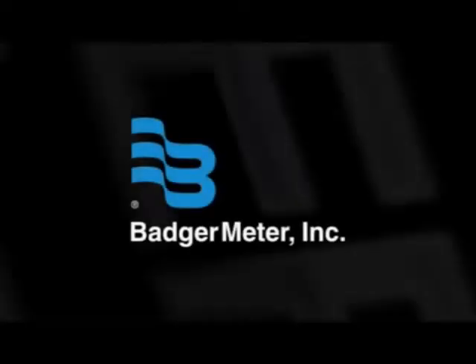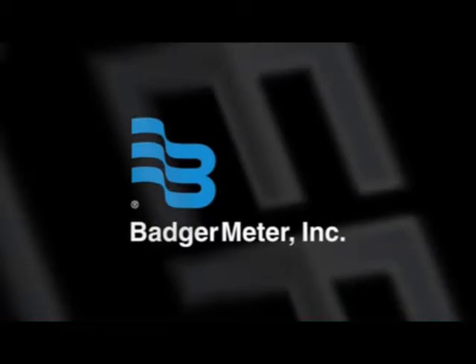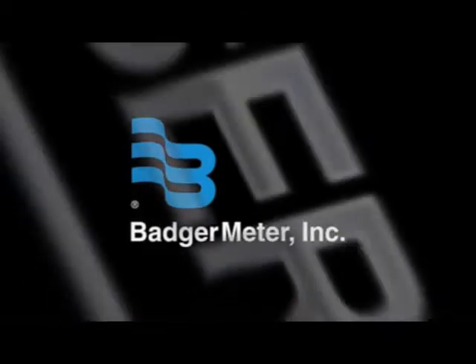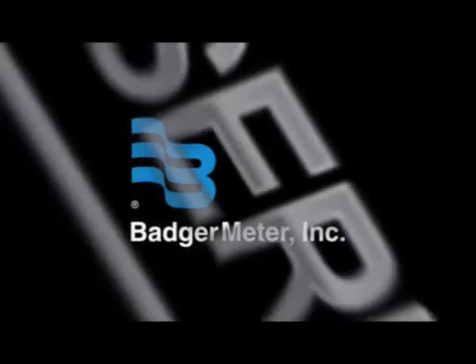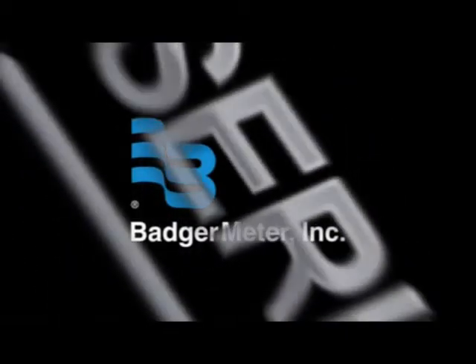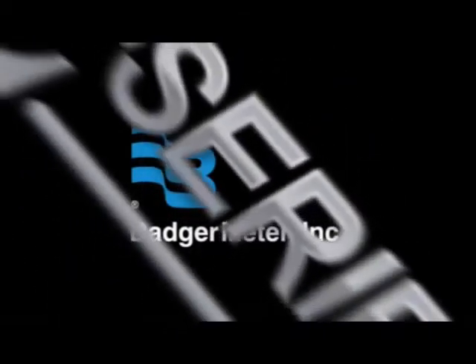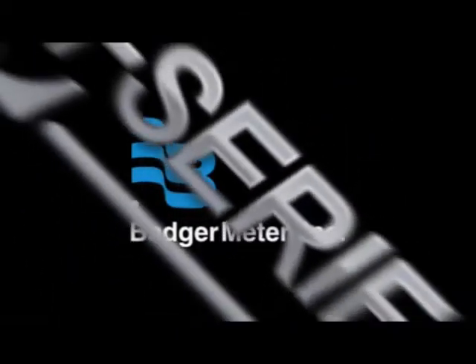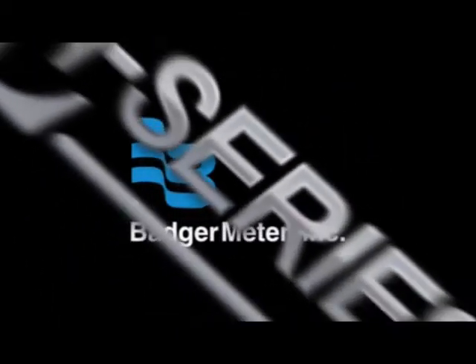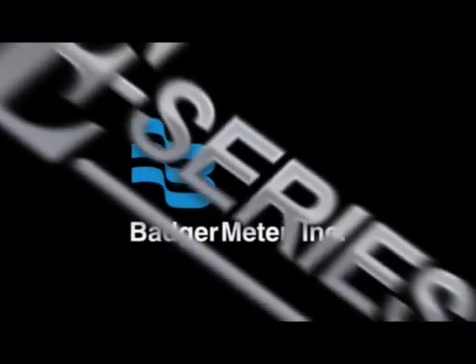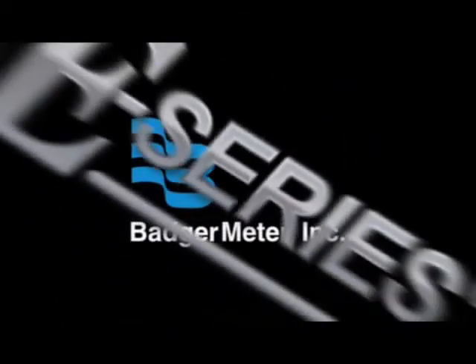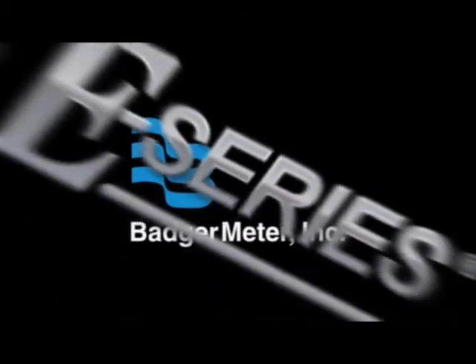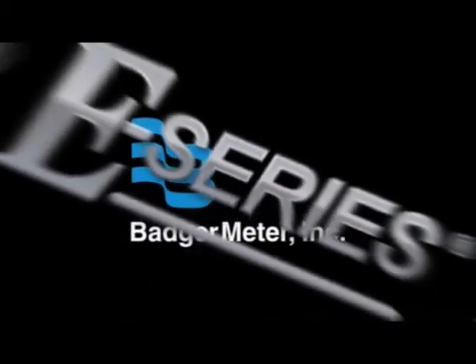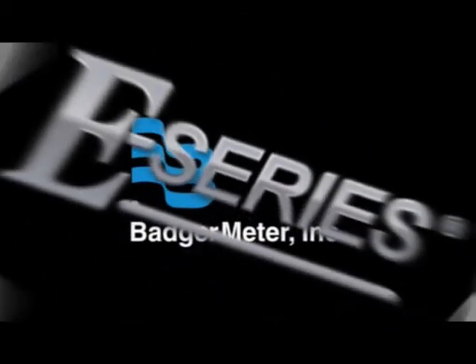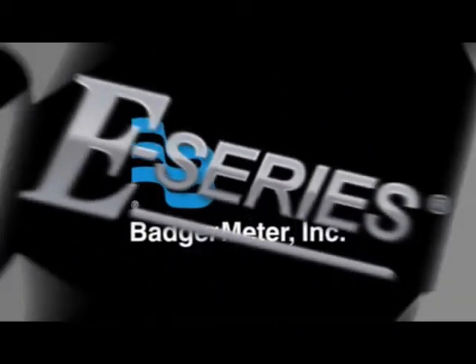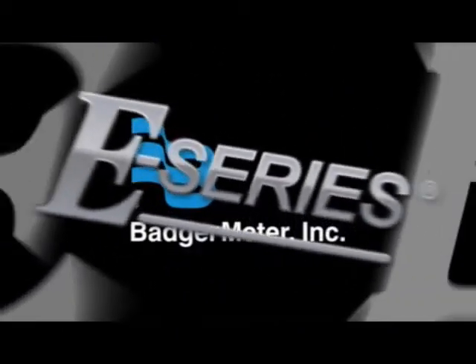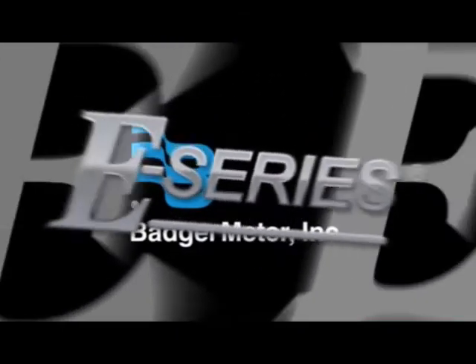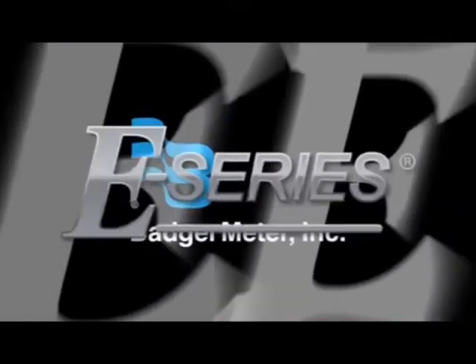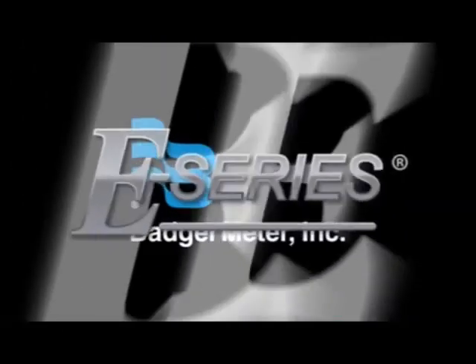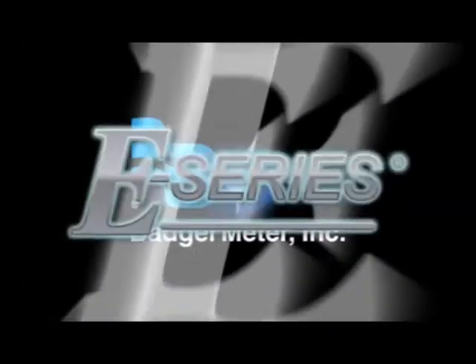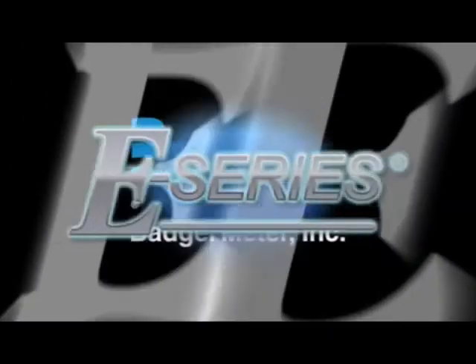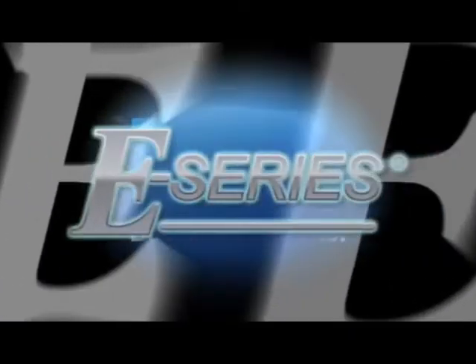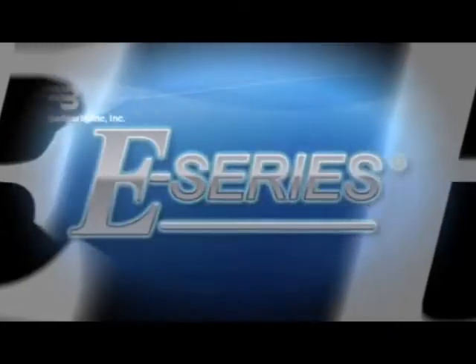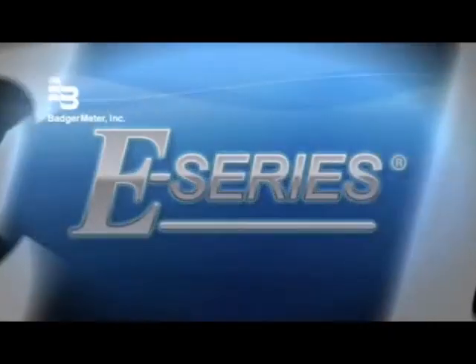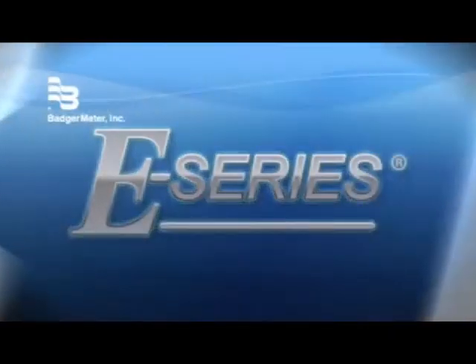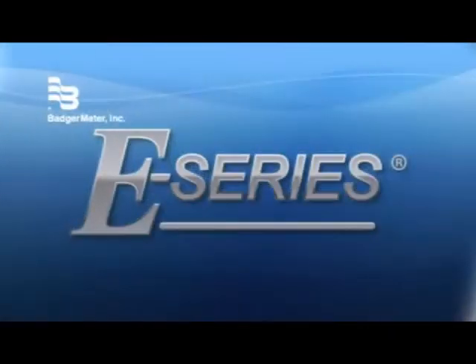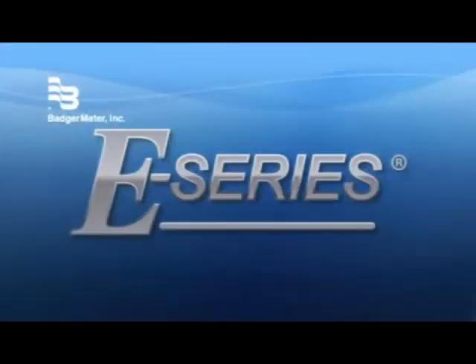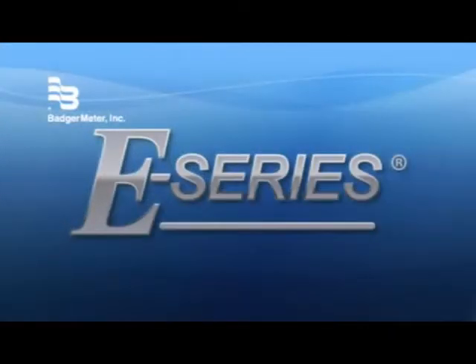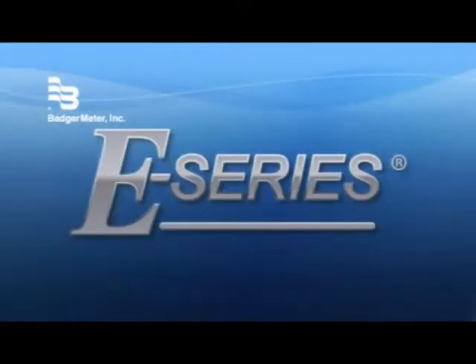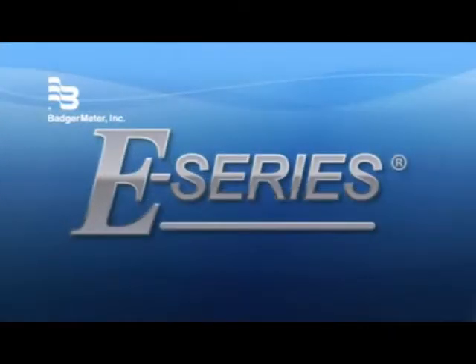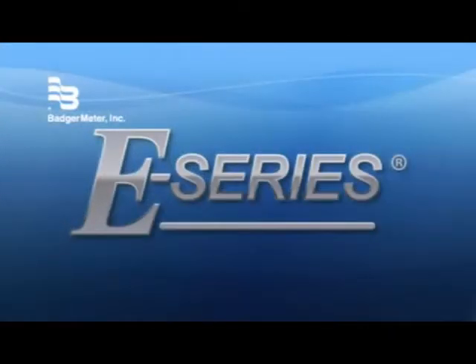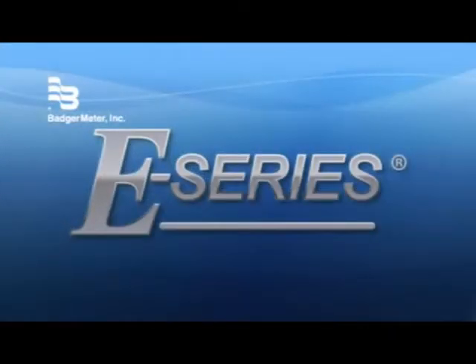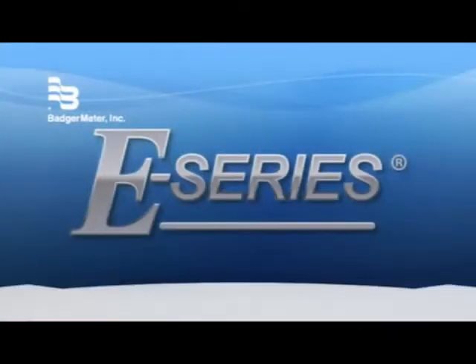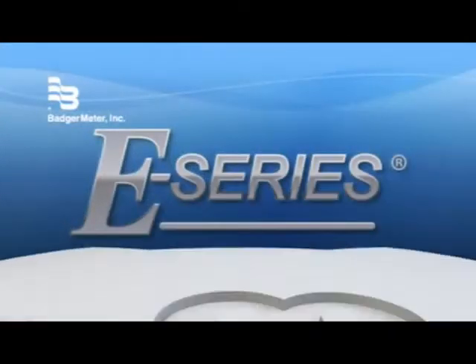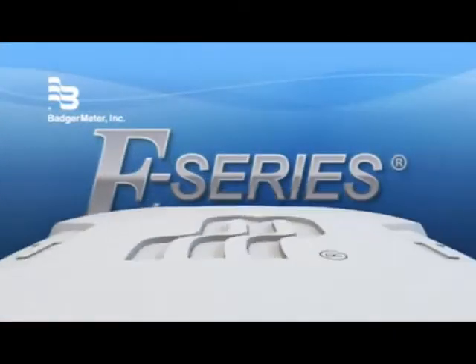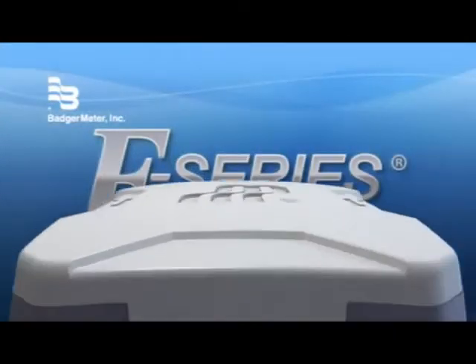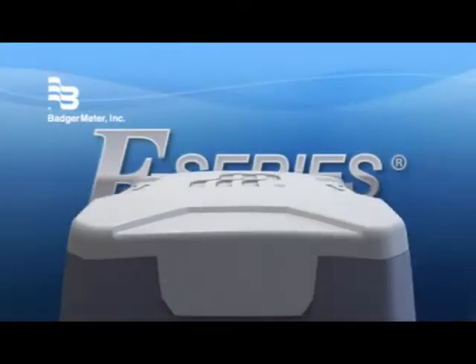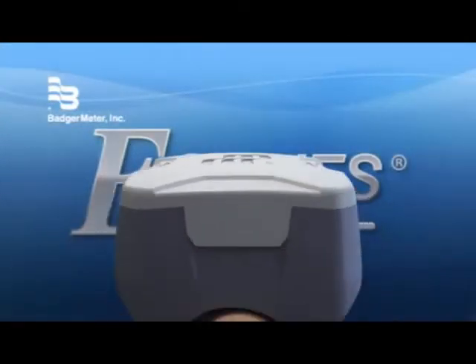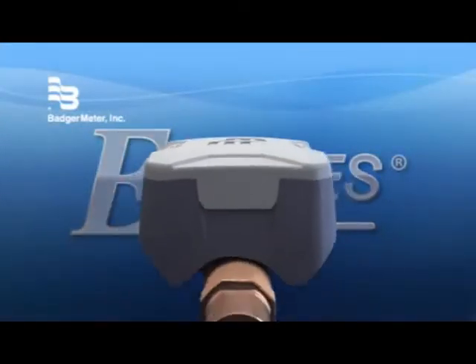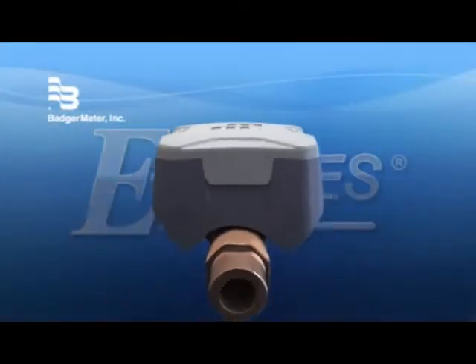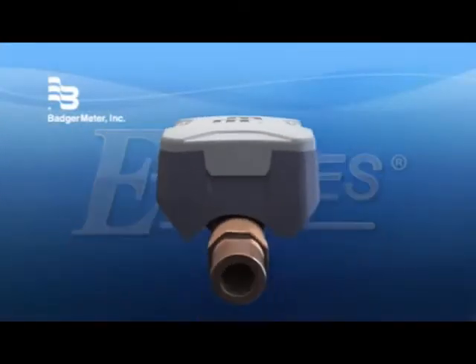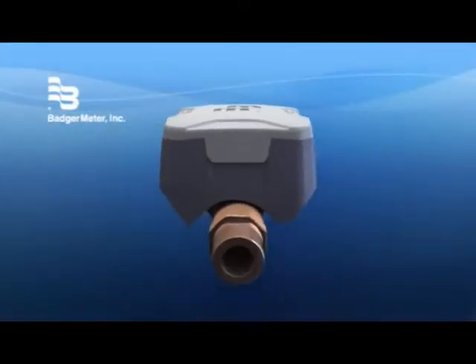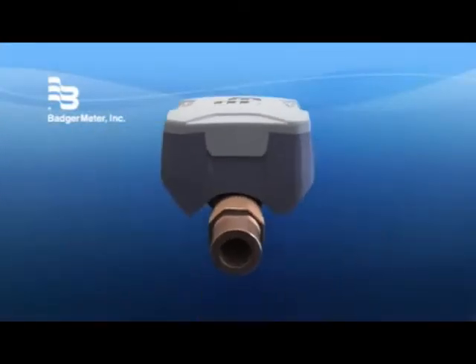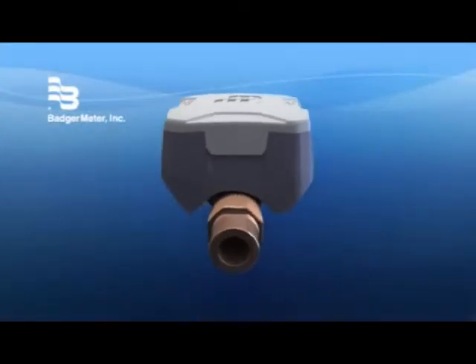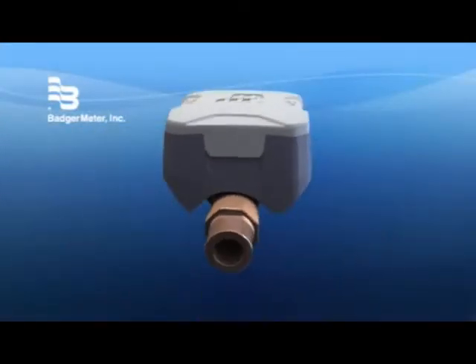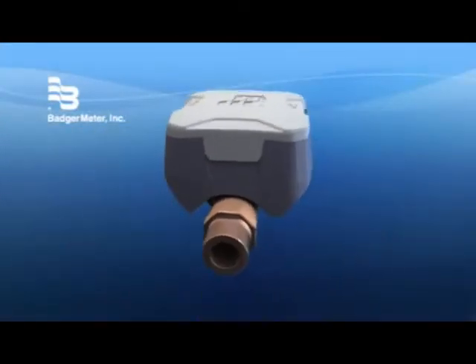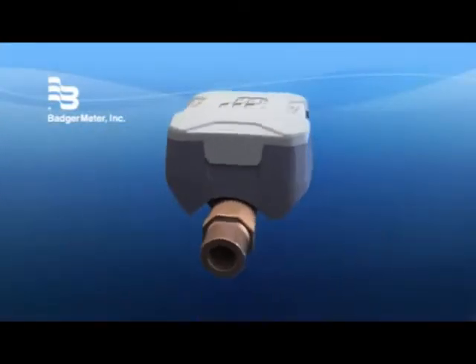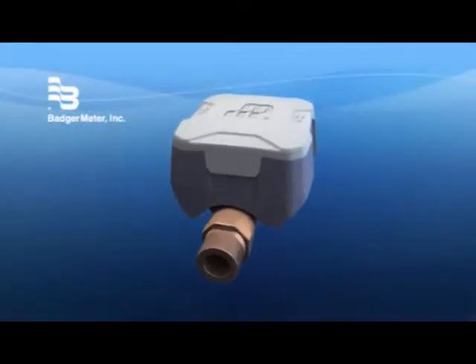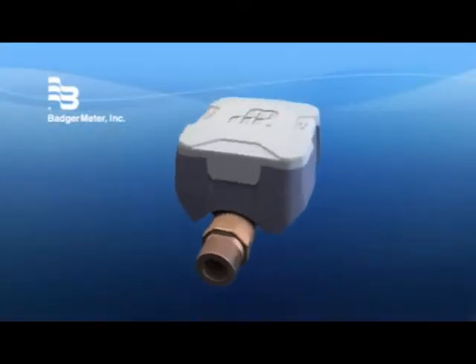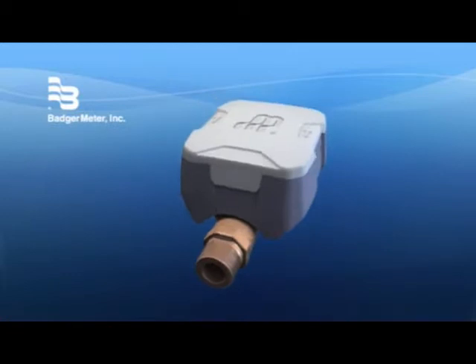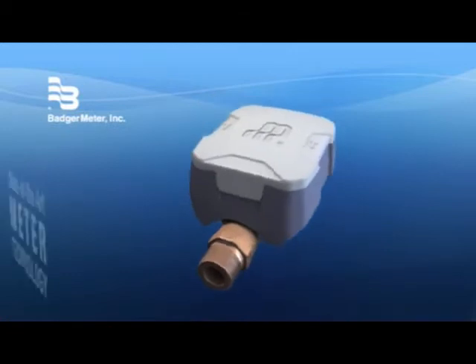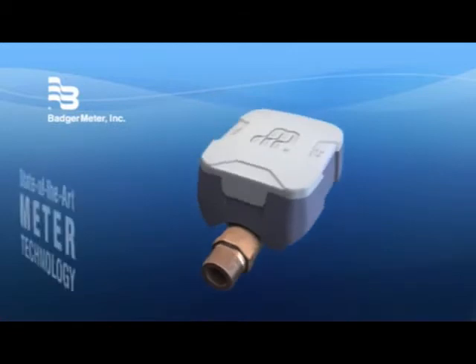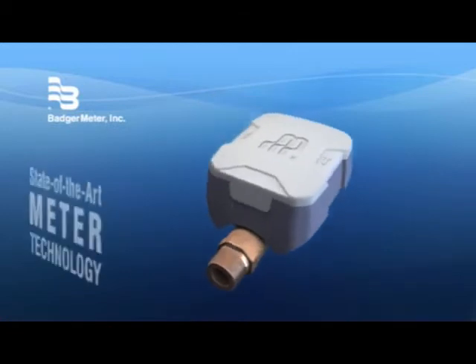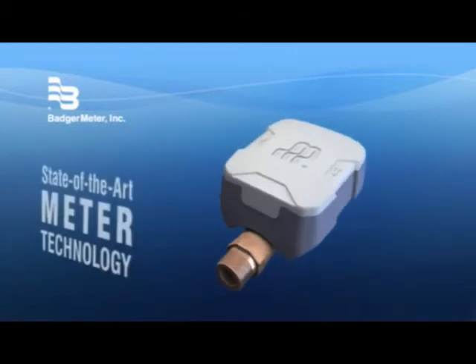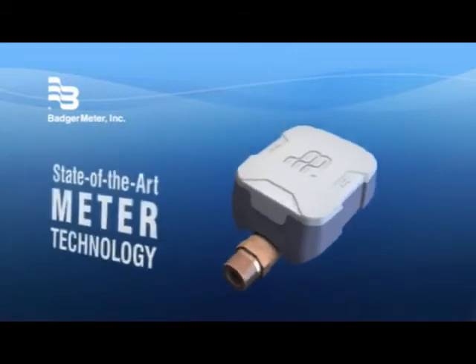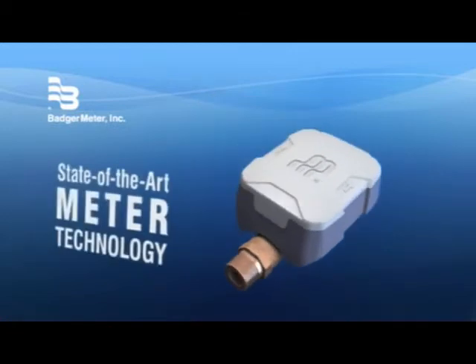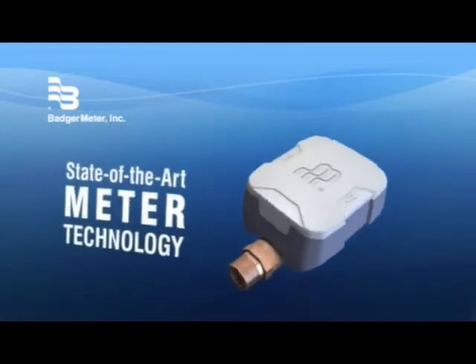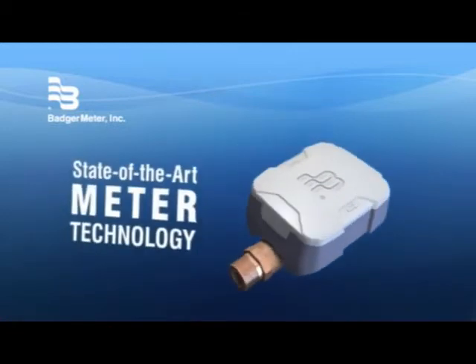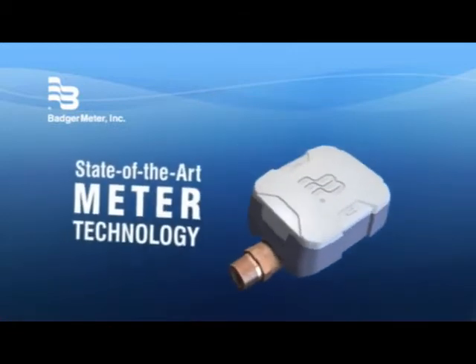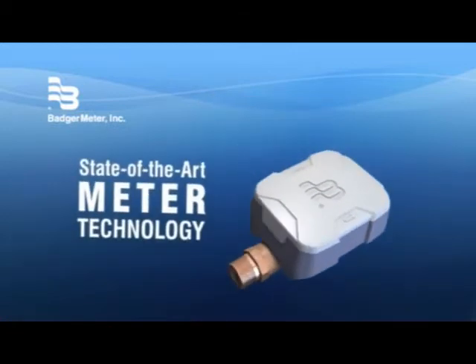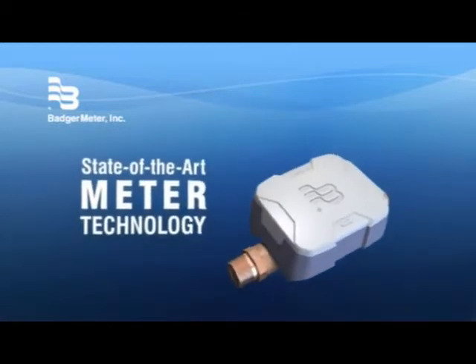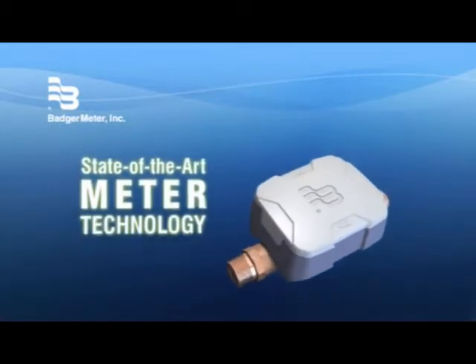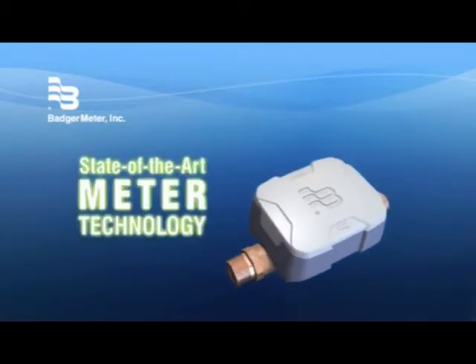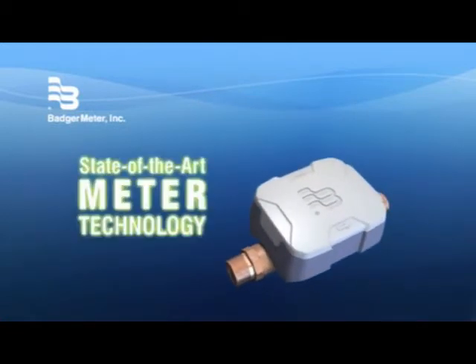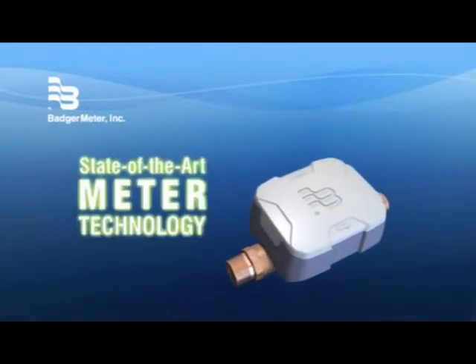Introducing the new E-Series meter from Badger Meter. It's everything you've been looking for in meter technology.